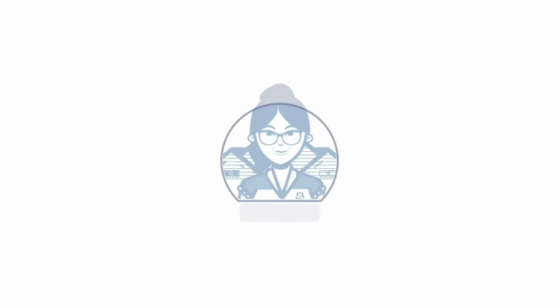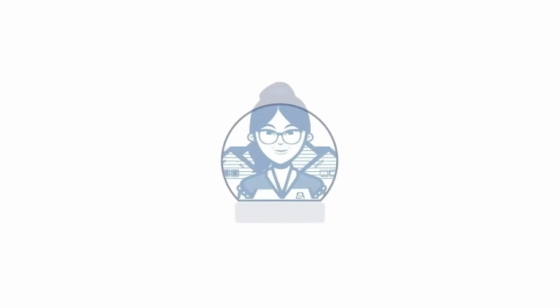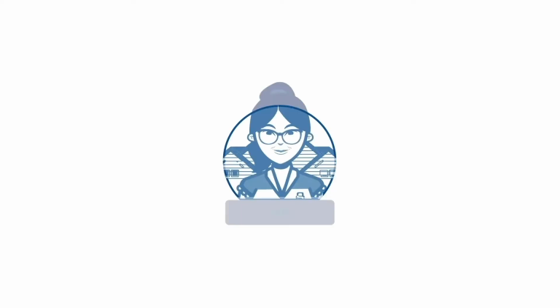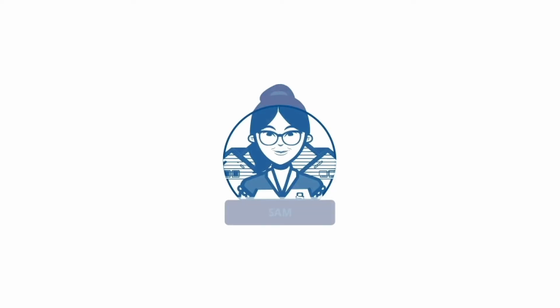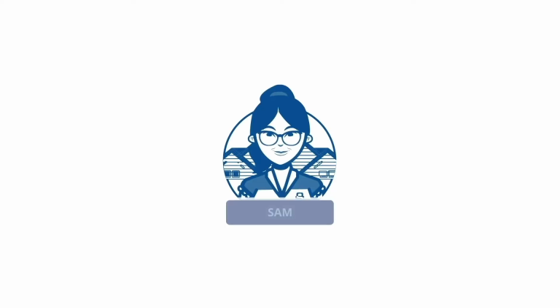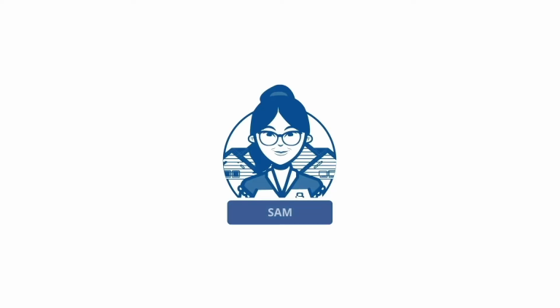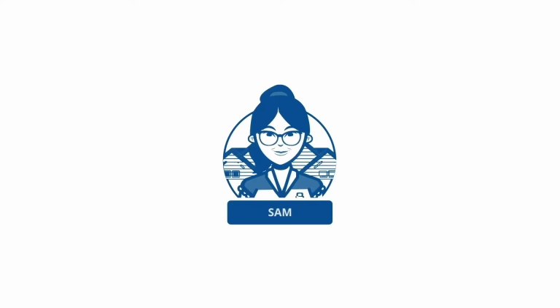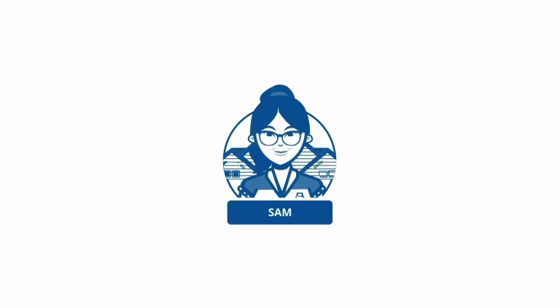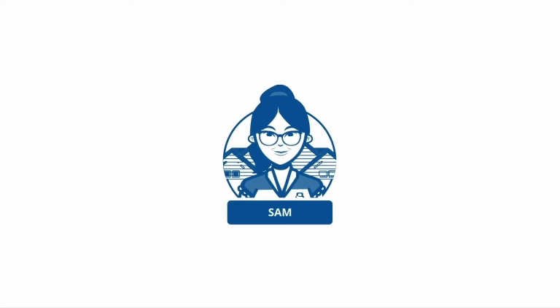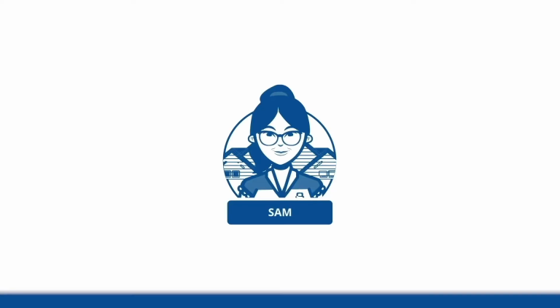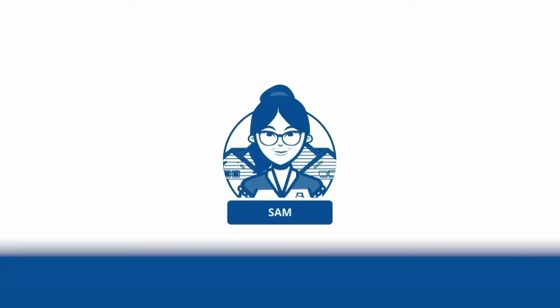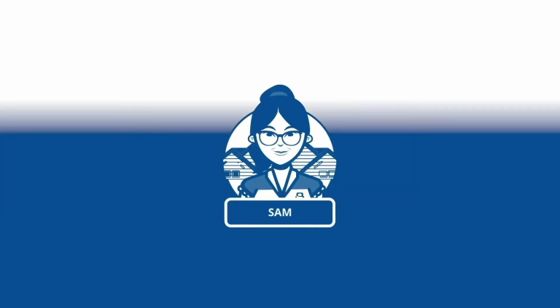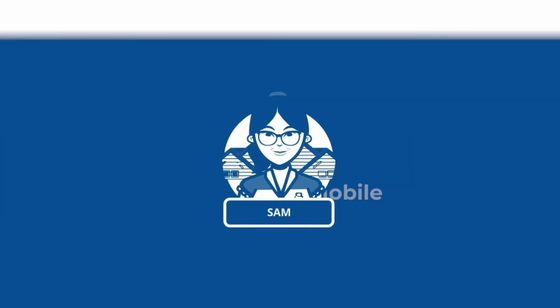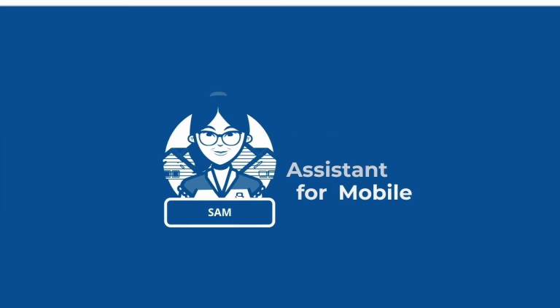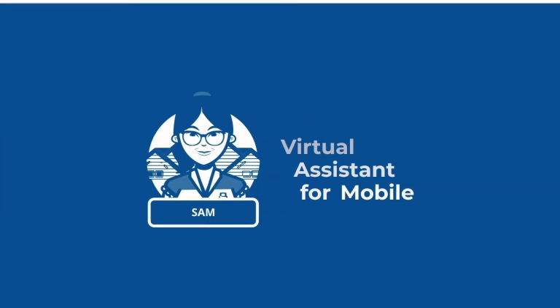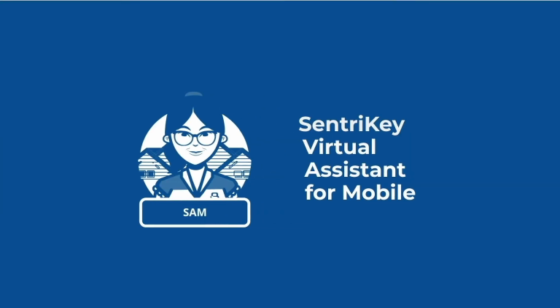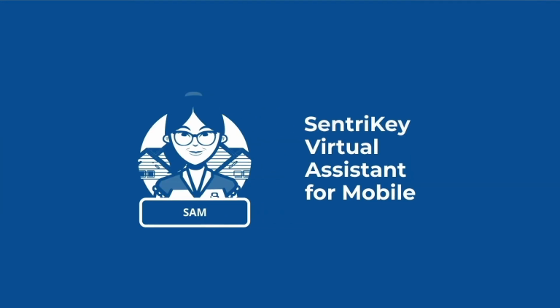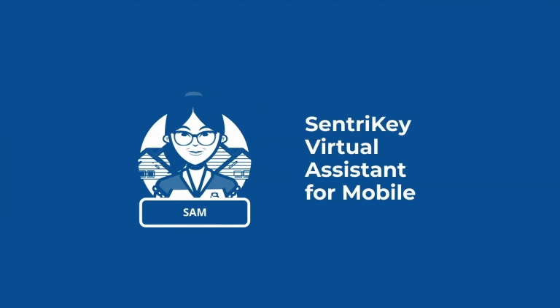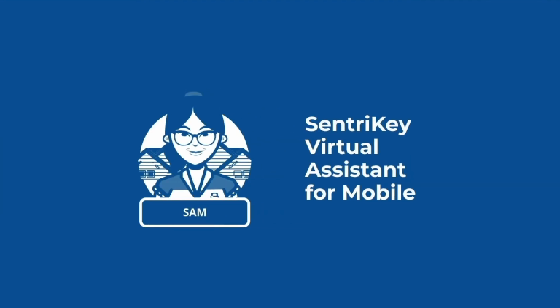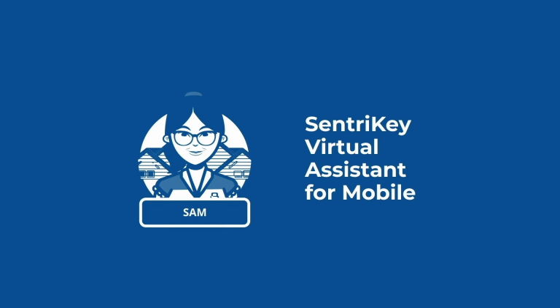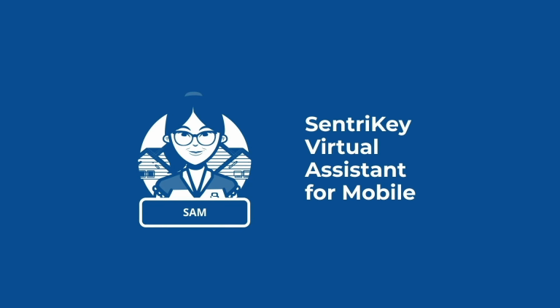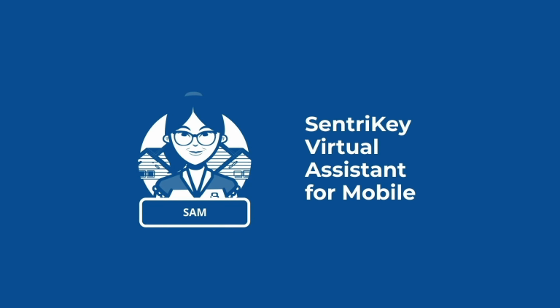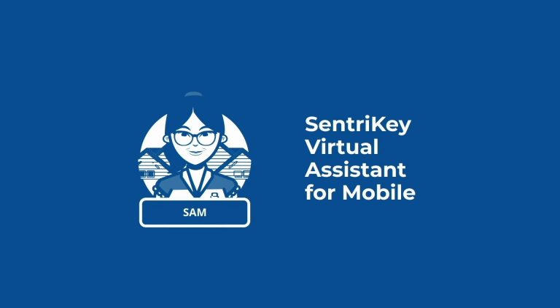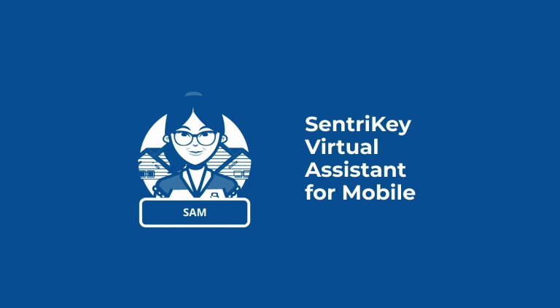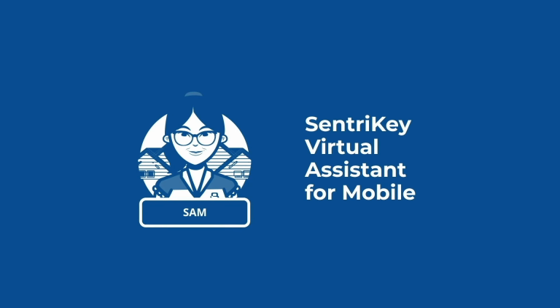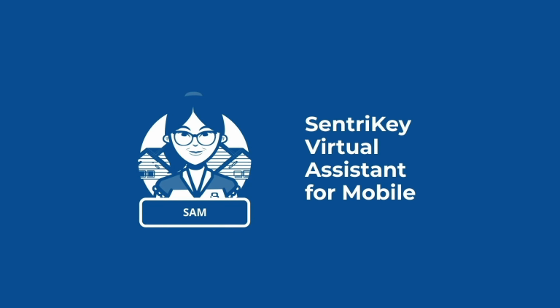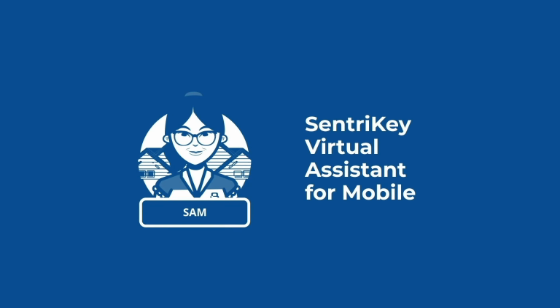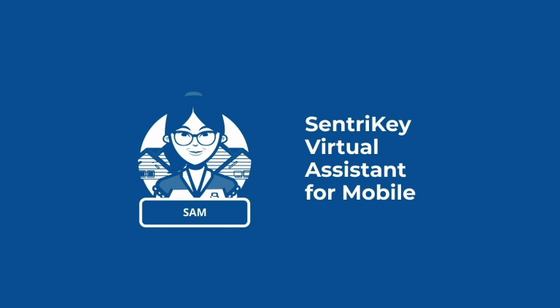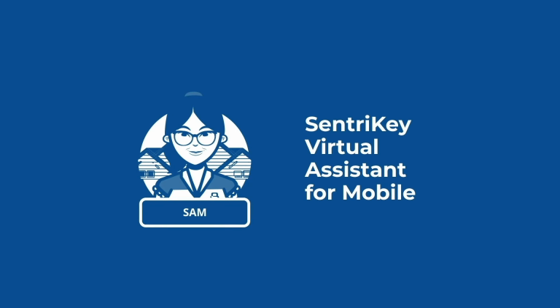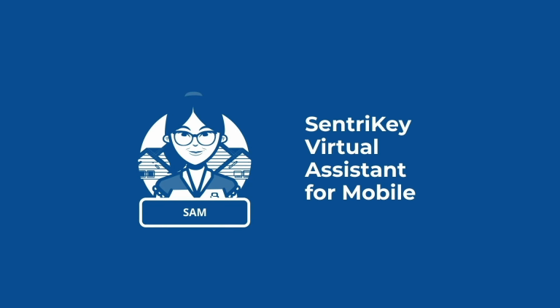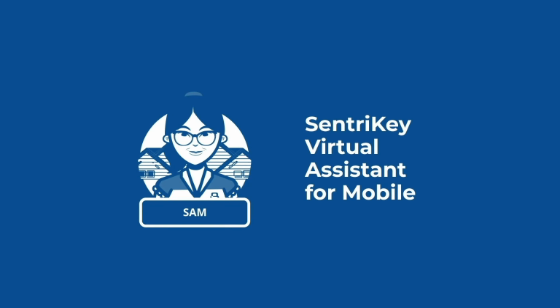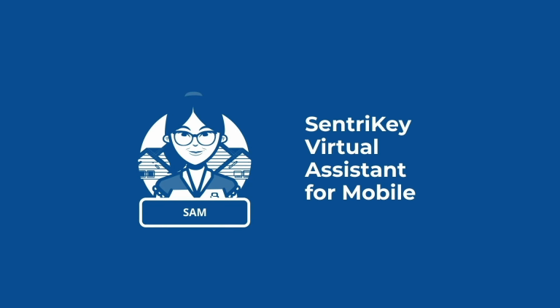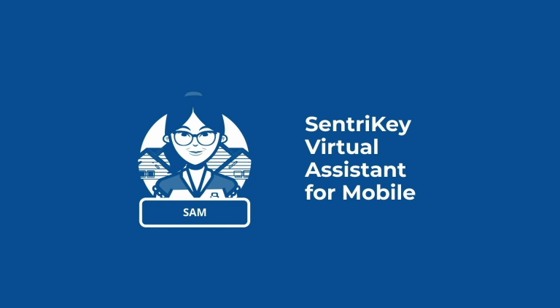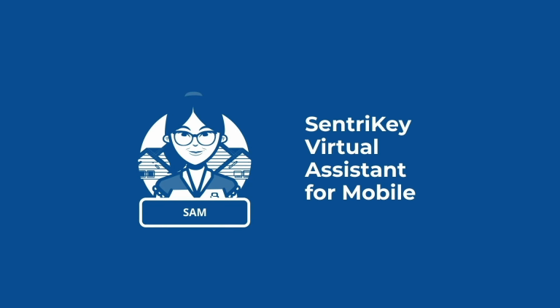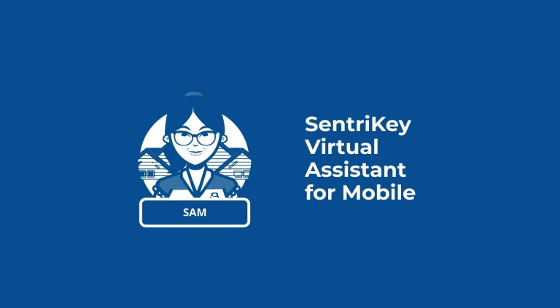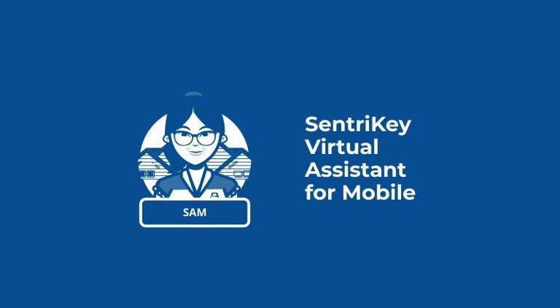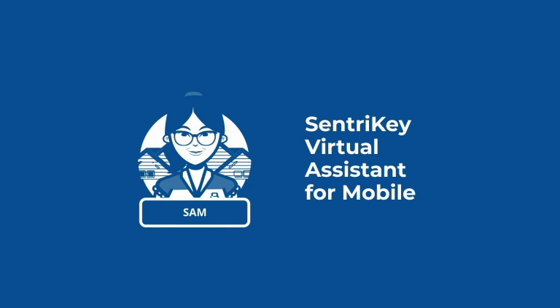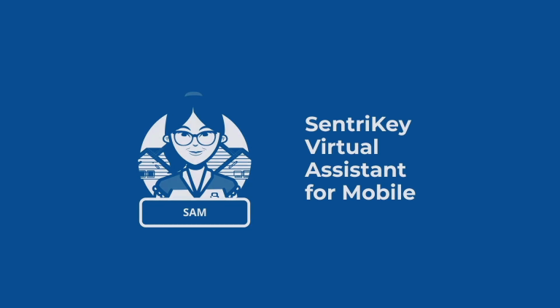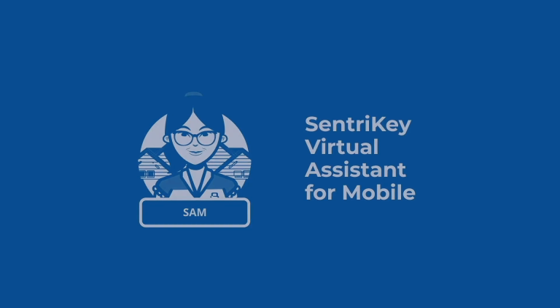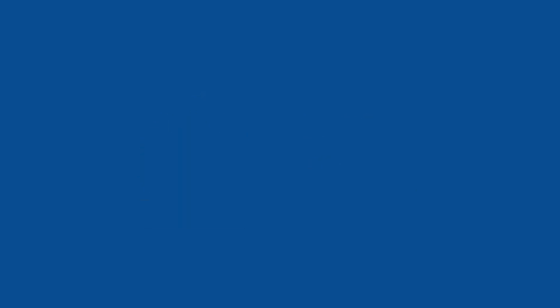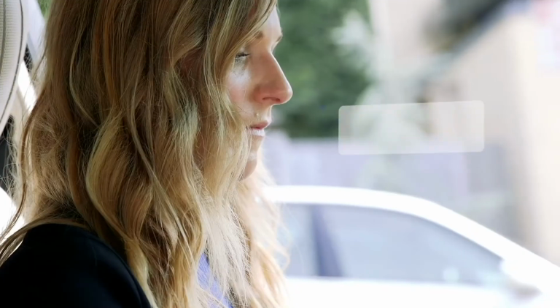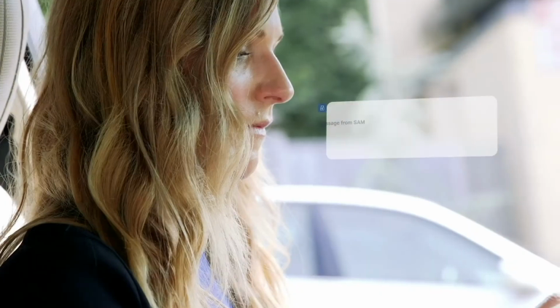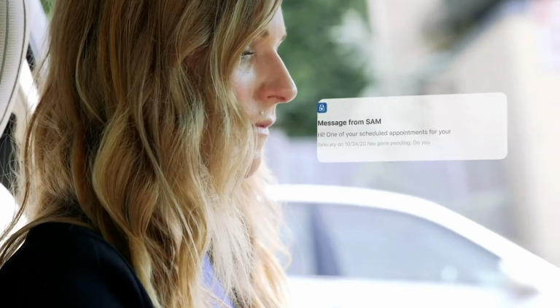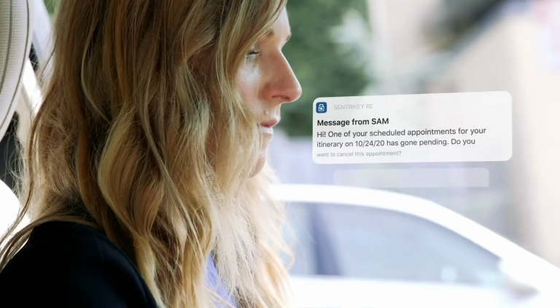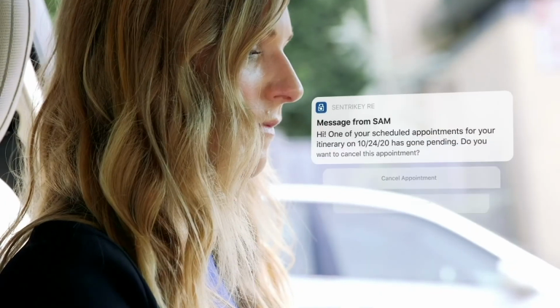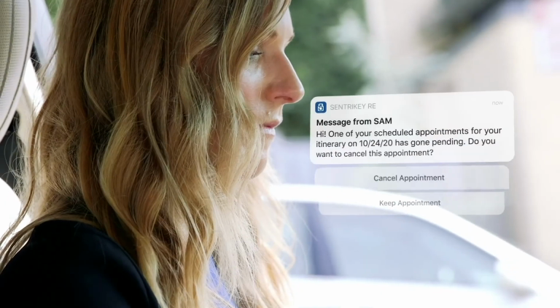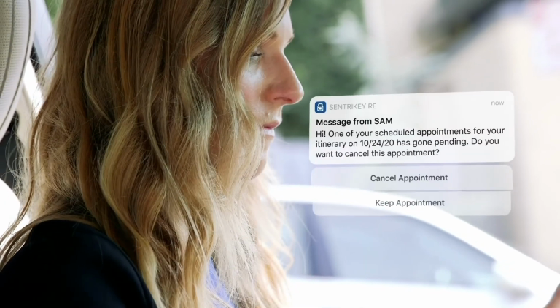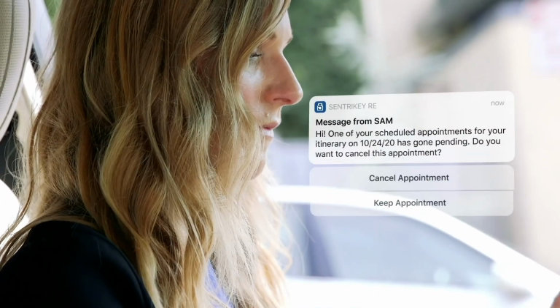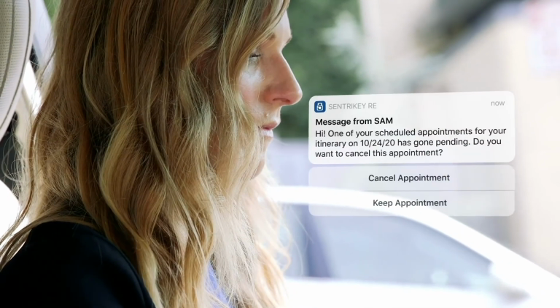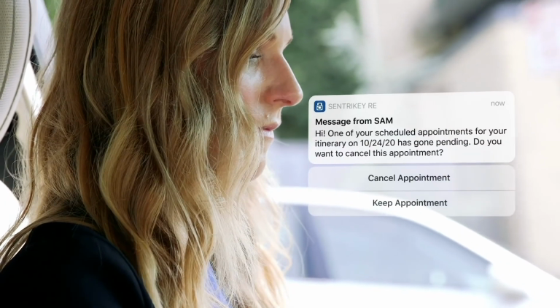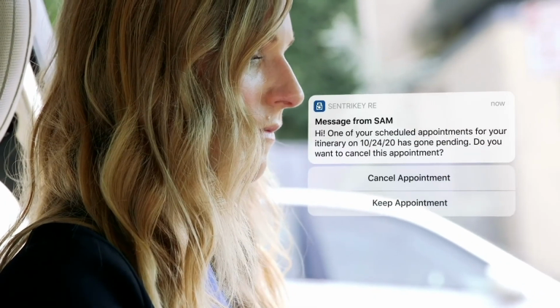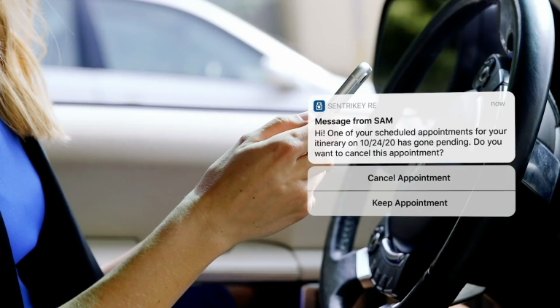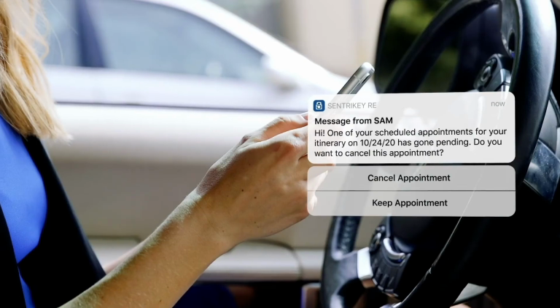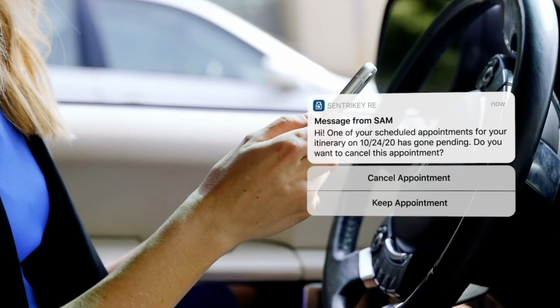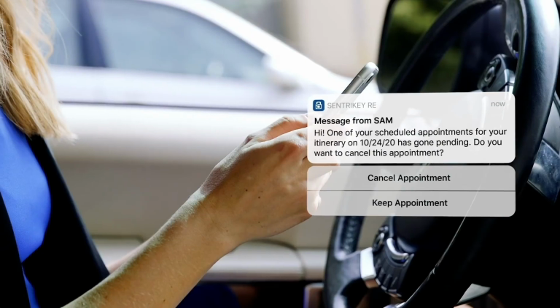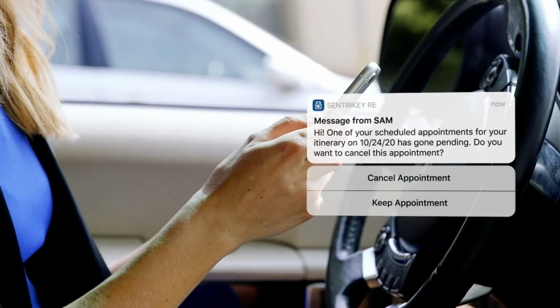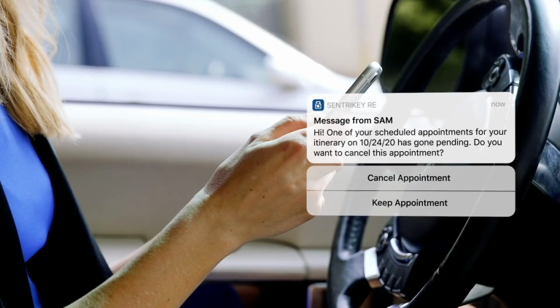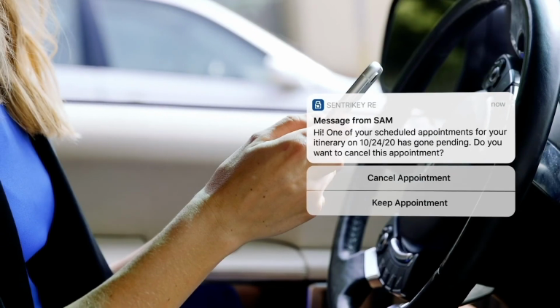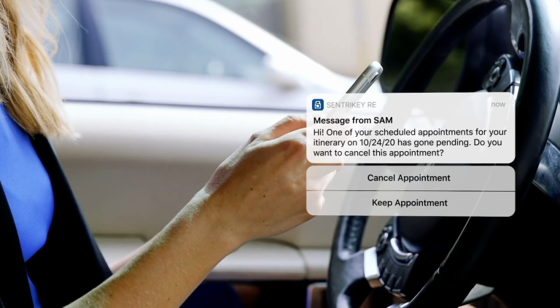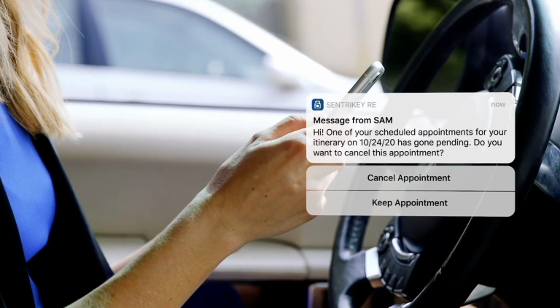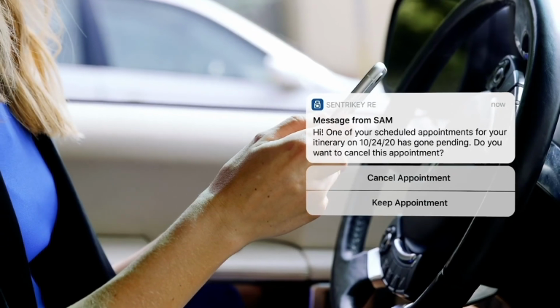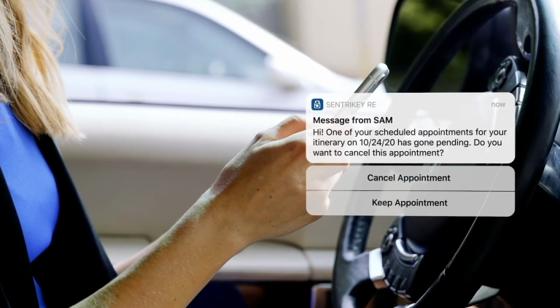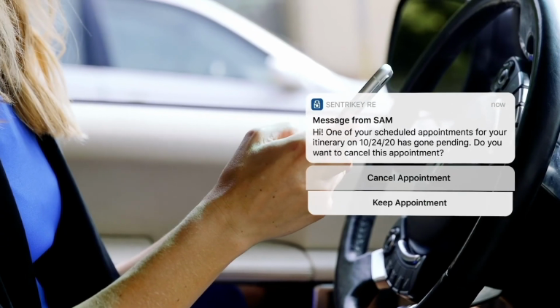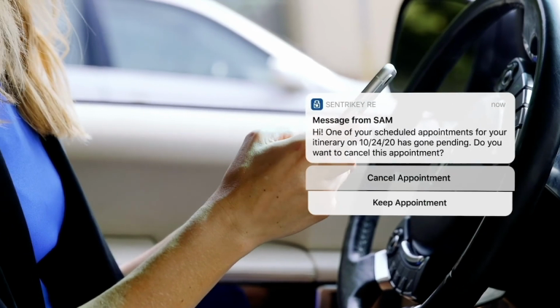Experience Sam, our AI-based virtual assistant. Sam makes your job easy by automating tedious tasks like rescheduling showings.